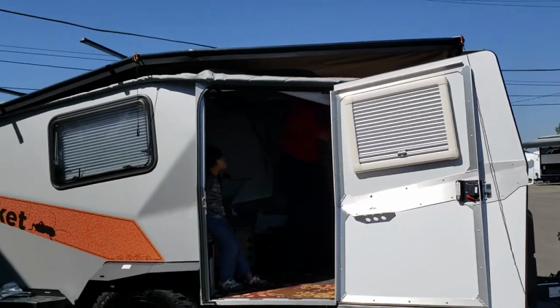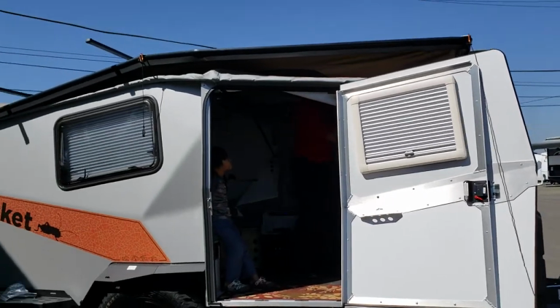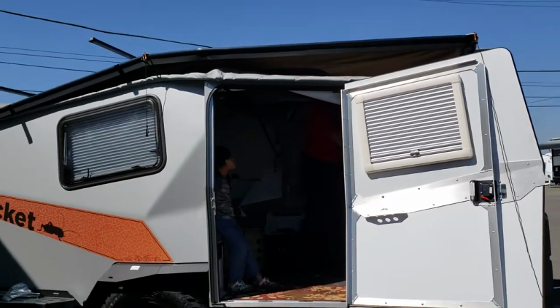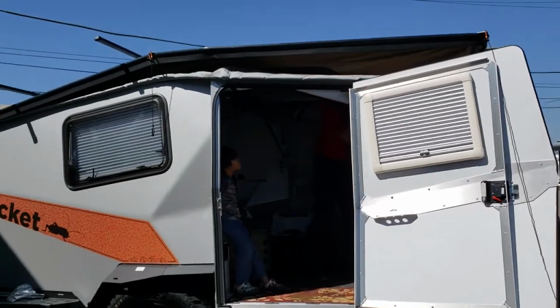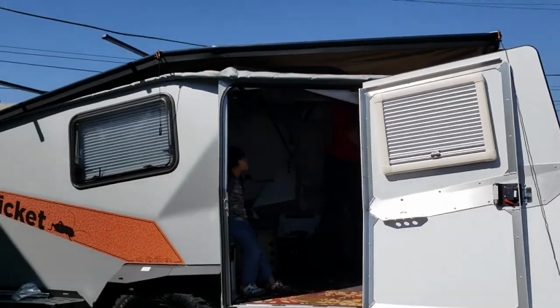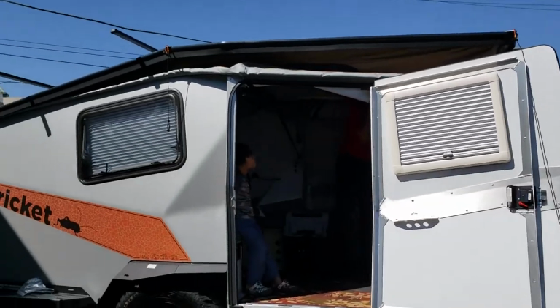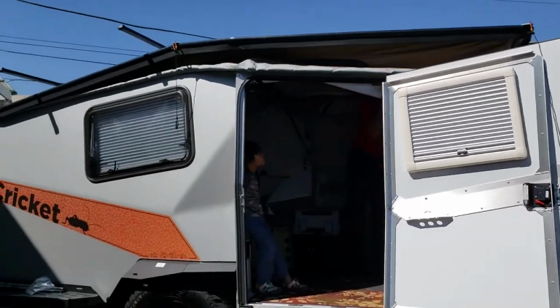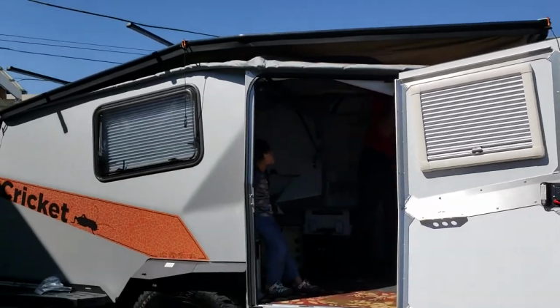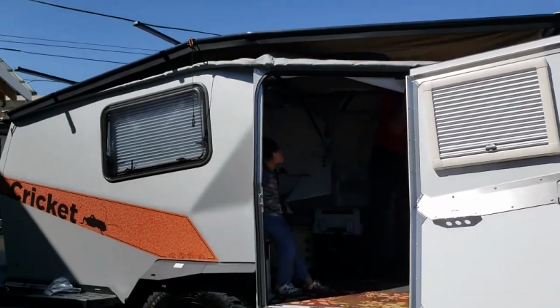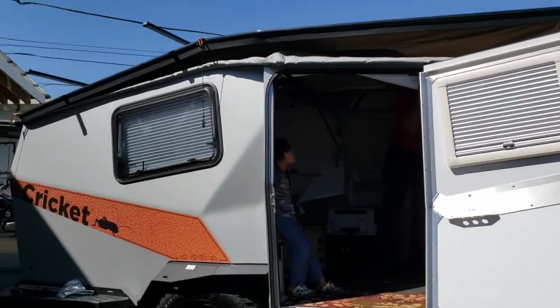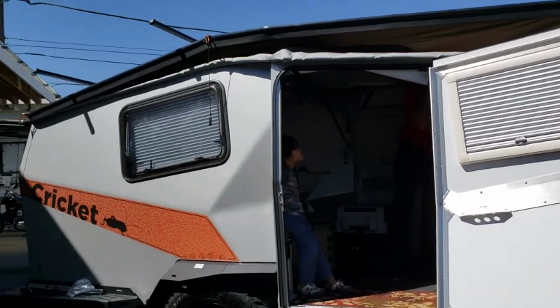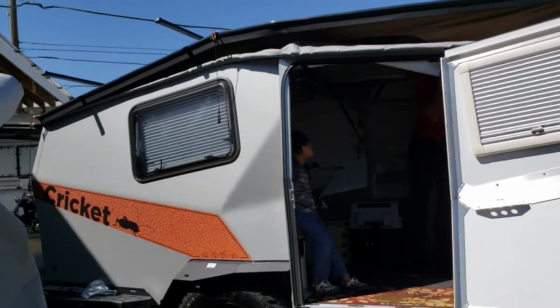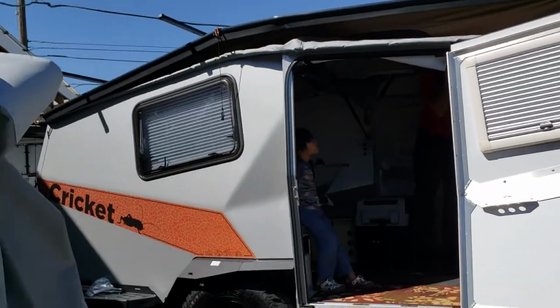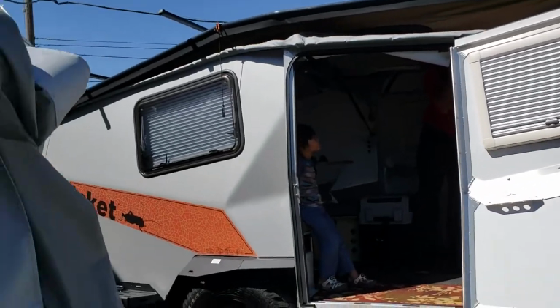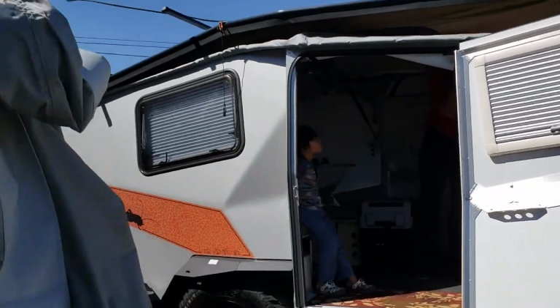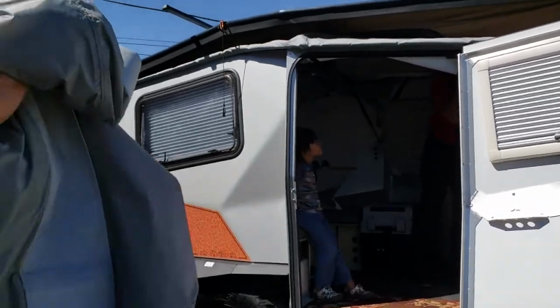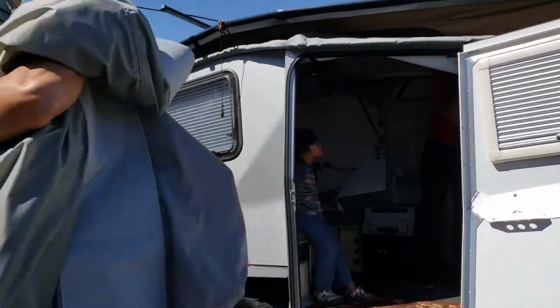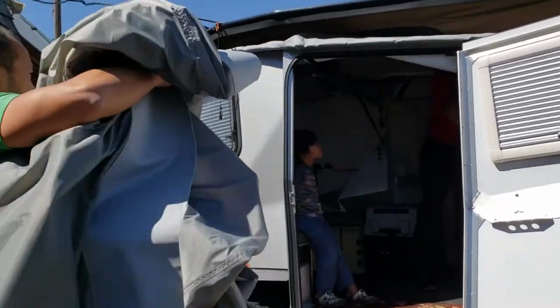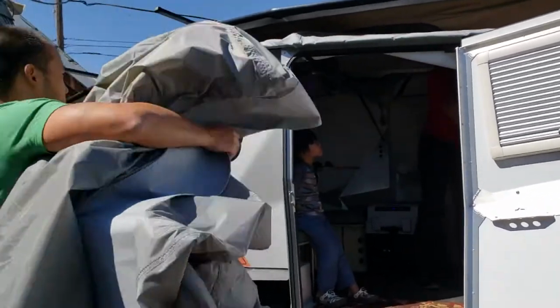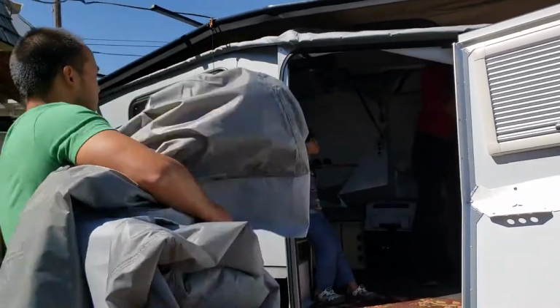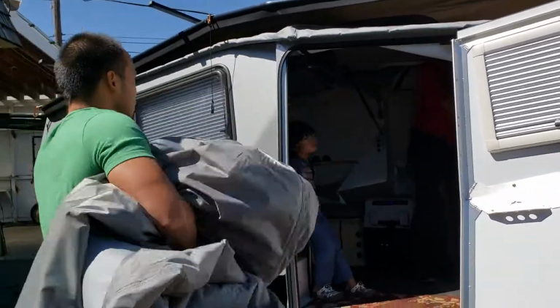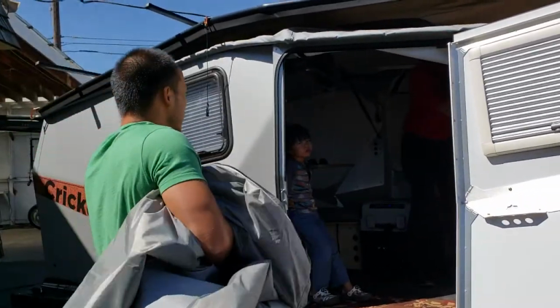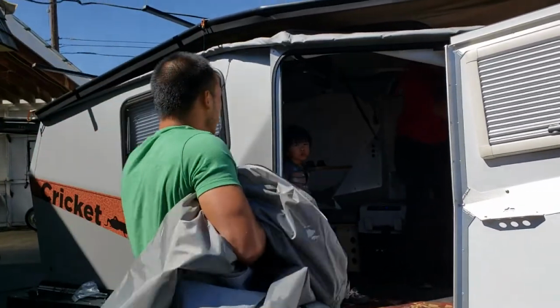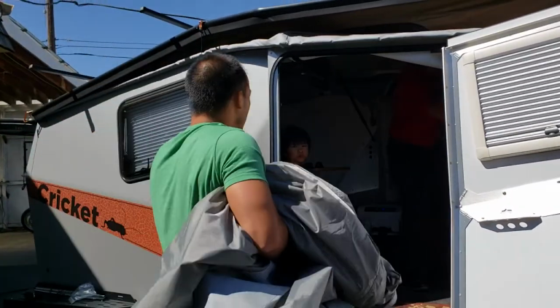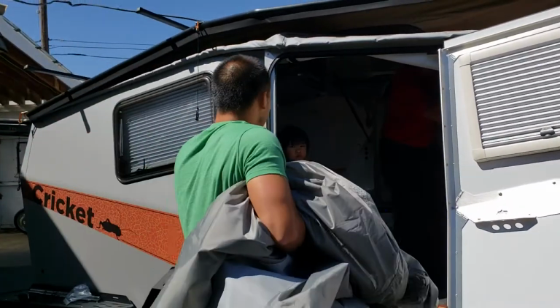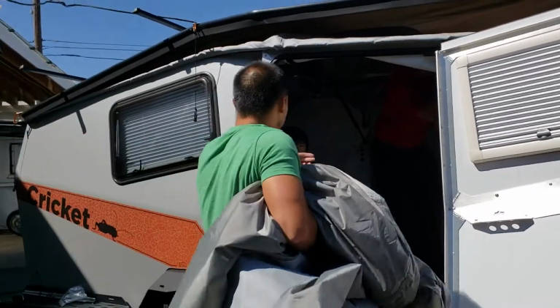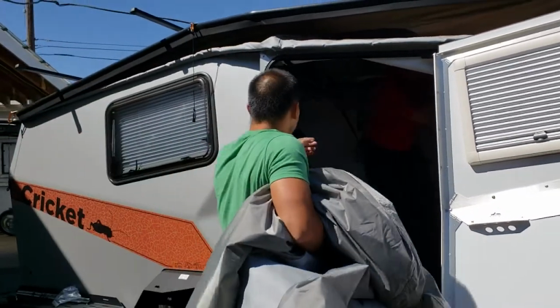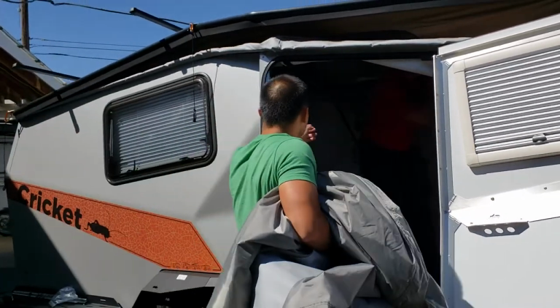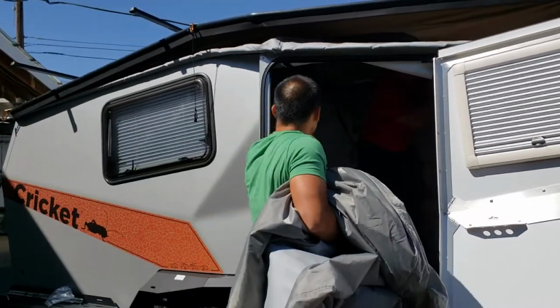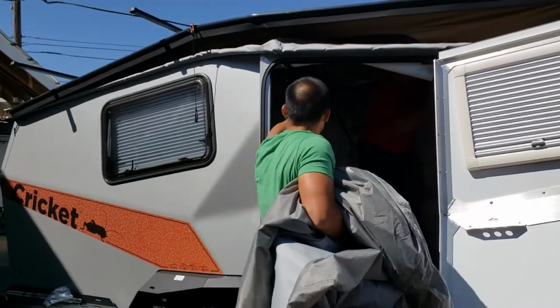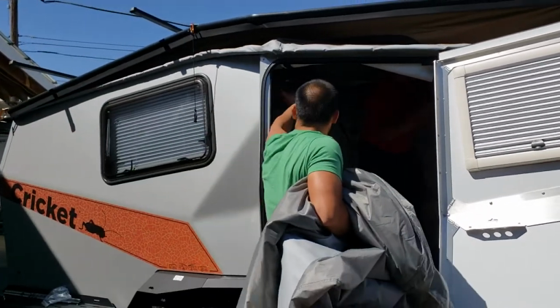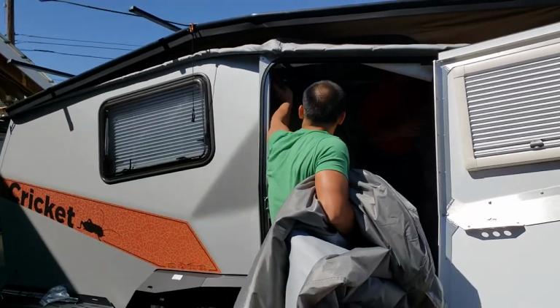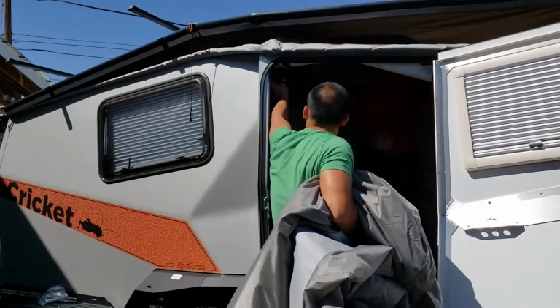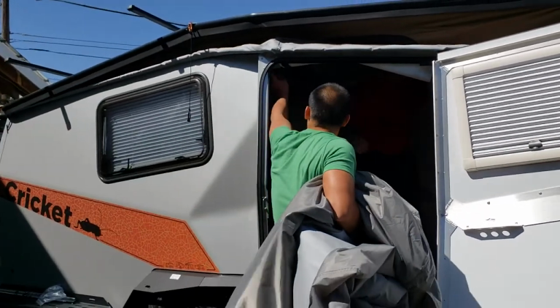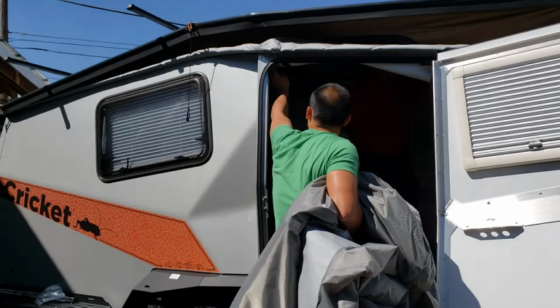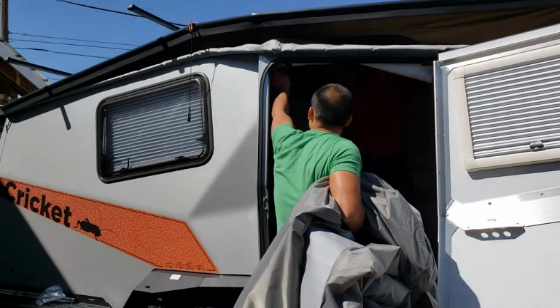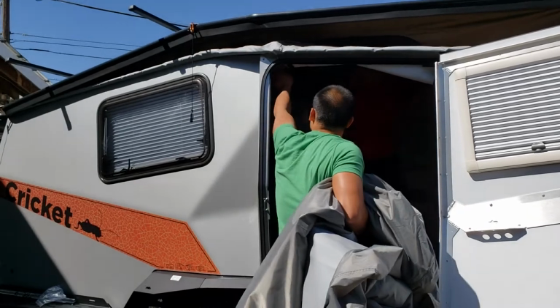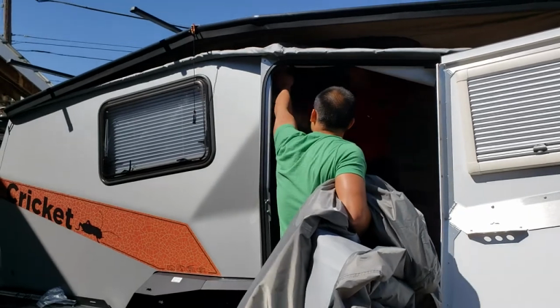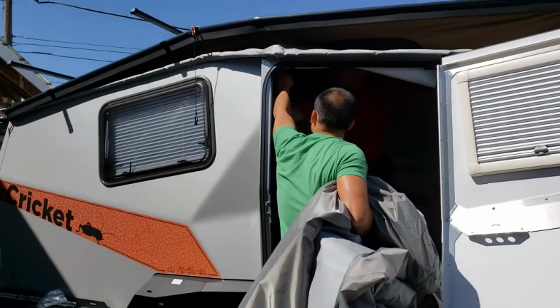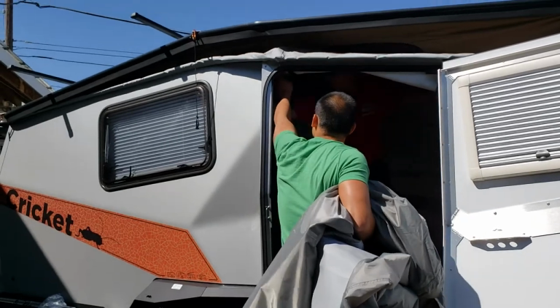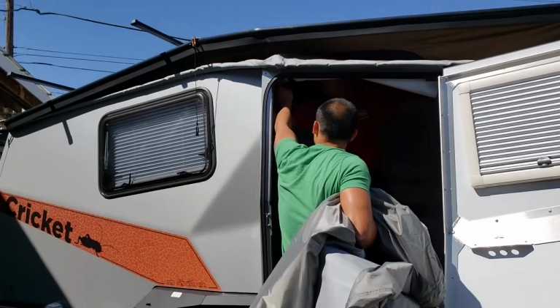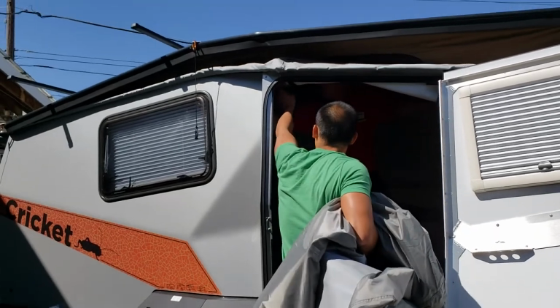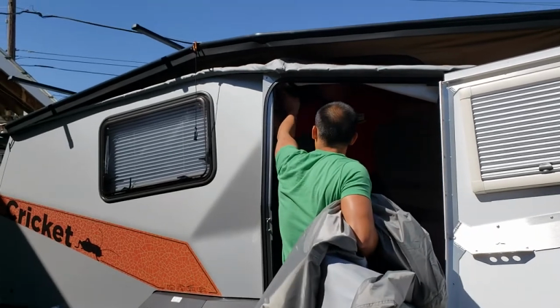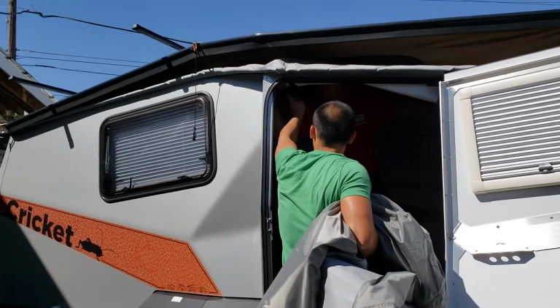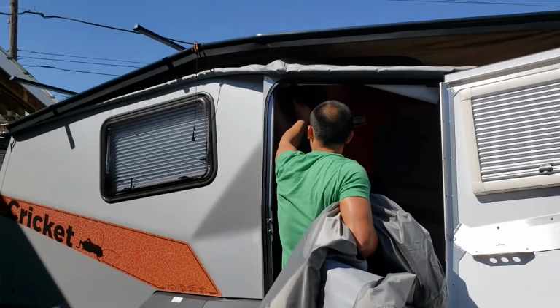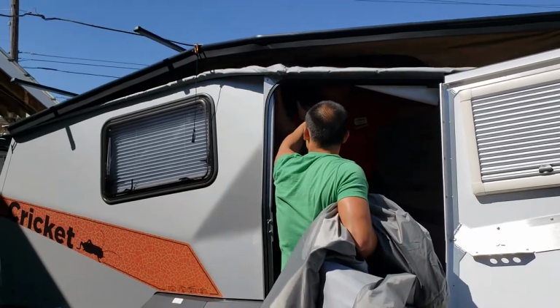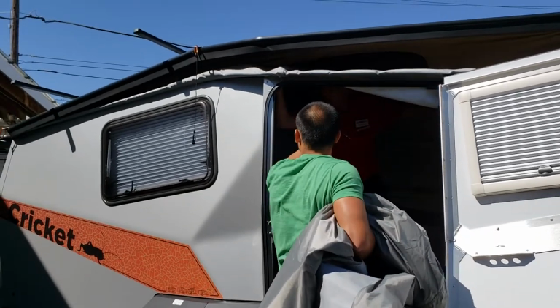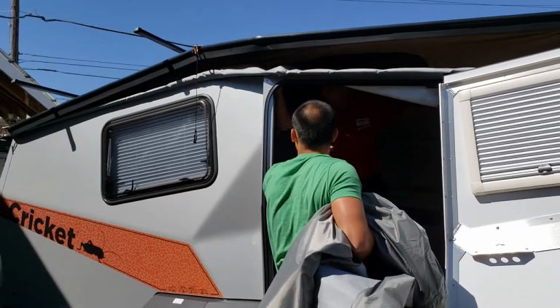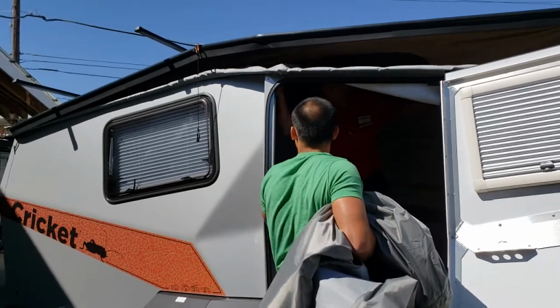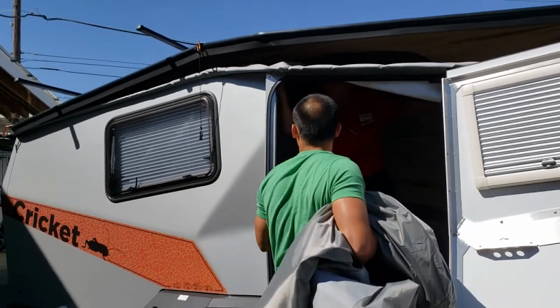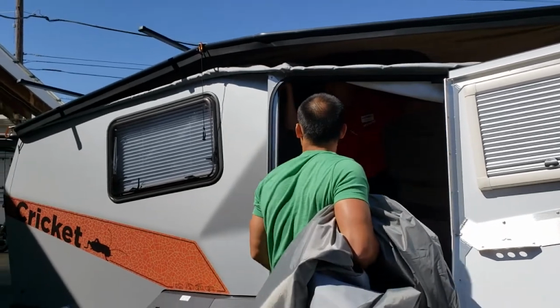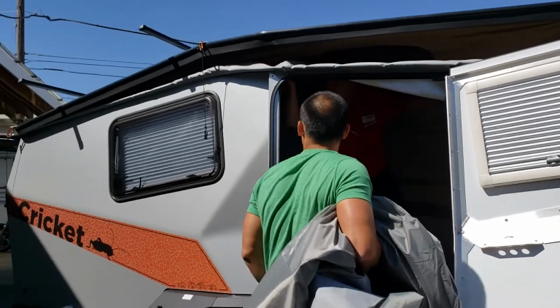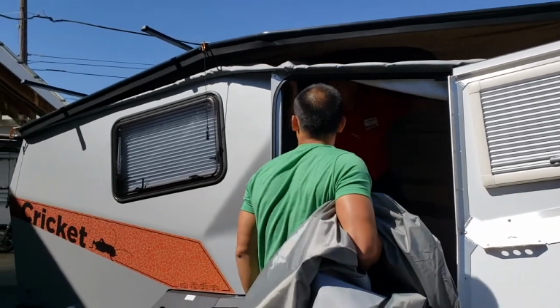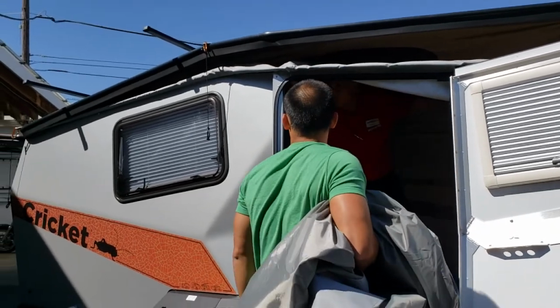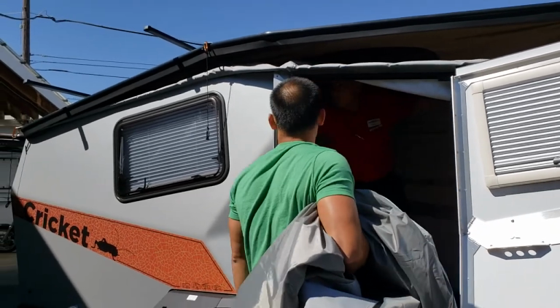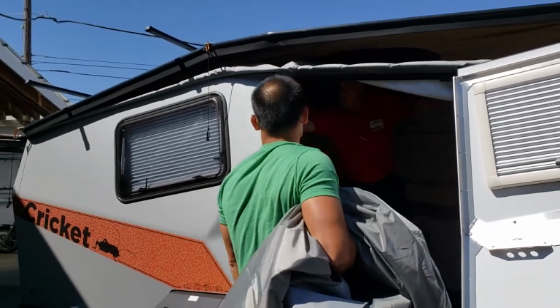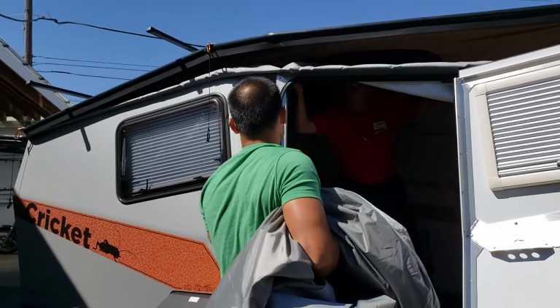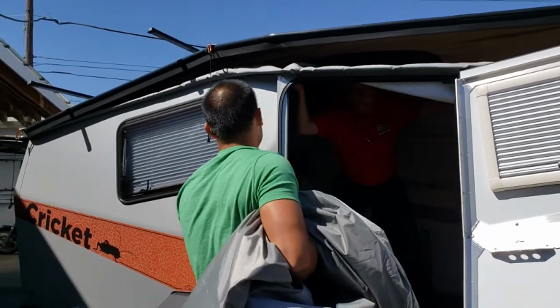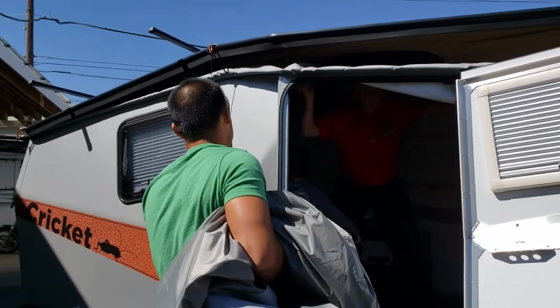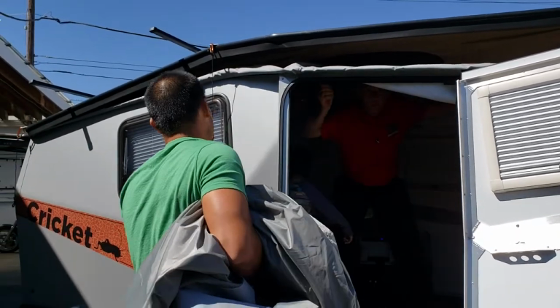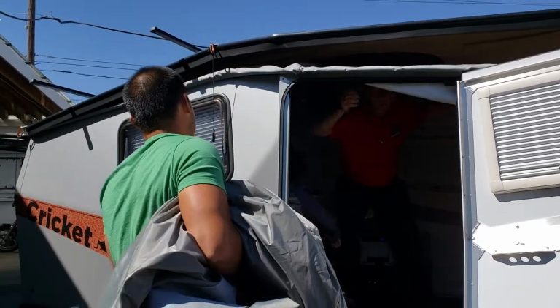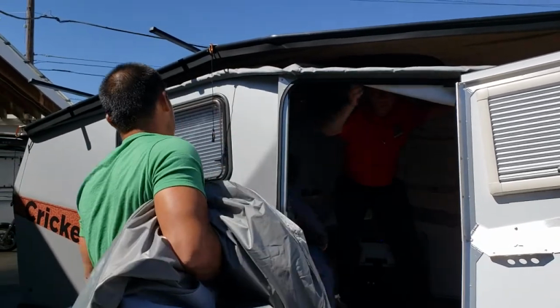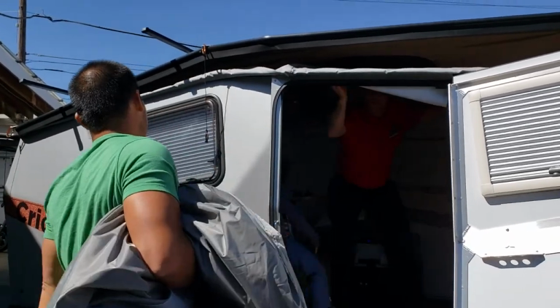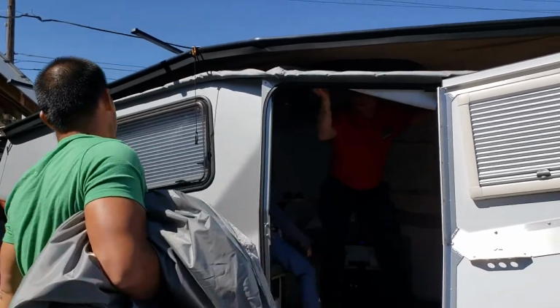Hi, we're at Sutton RV in Eugene, Oregon. We're putting the awning on.